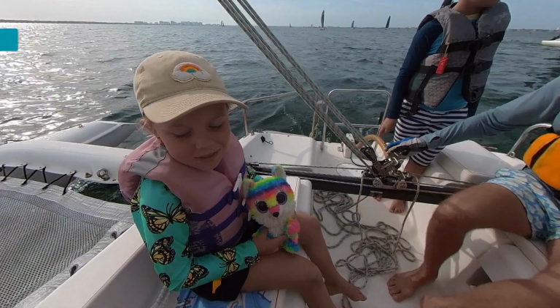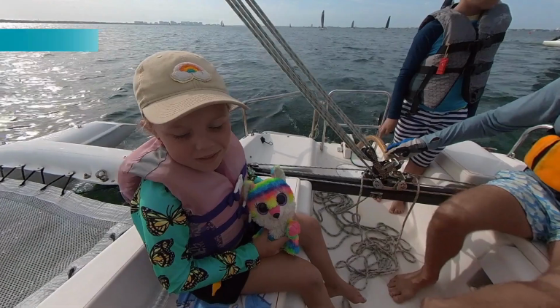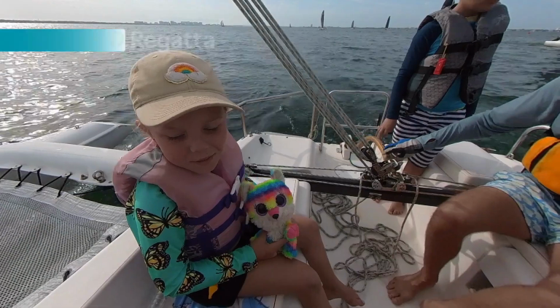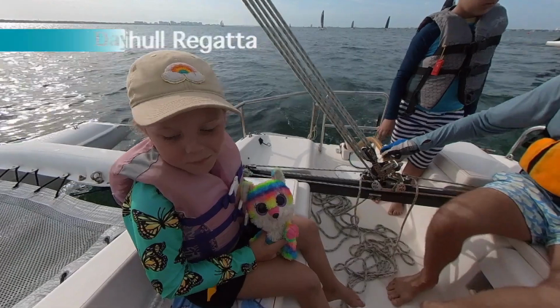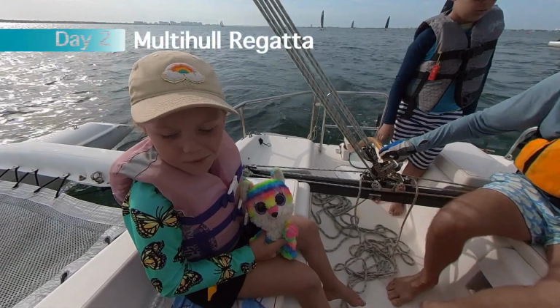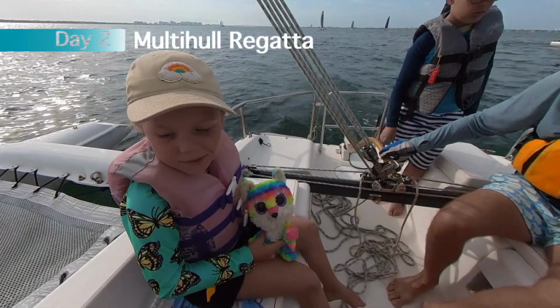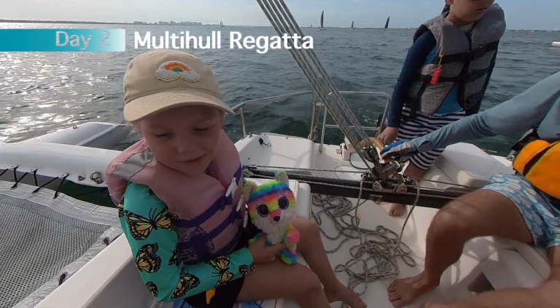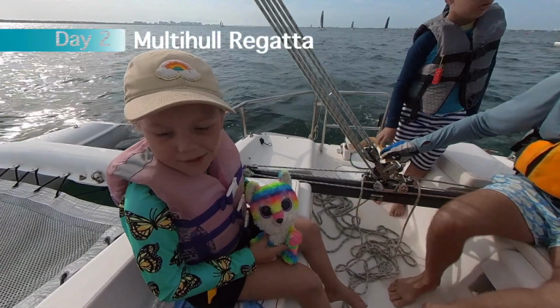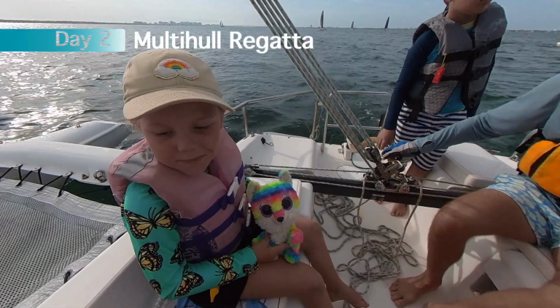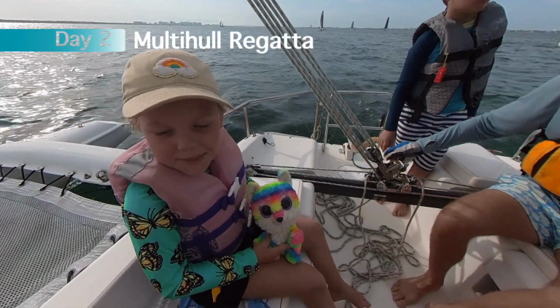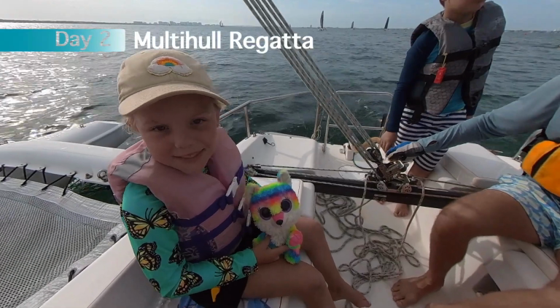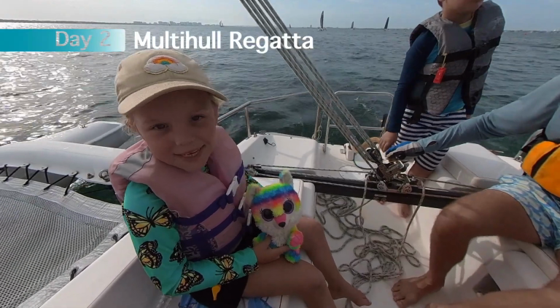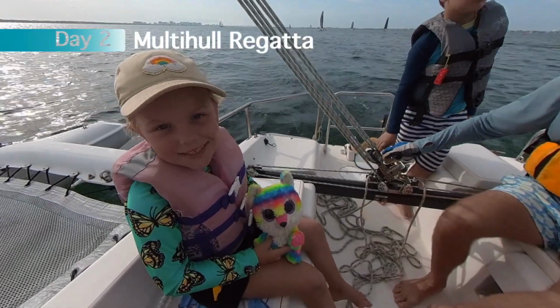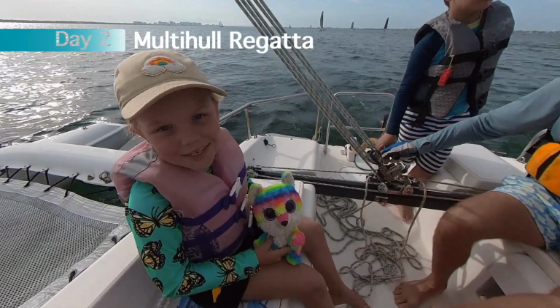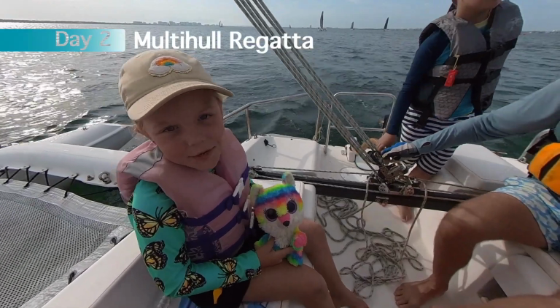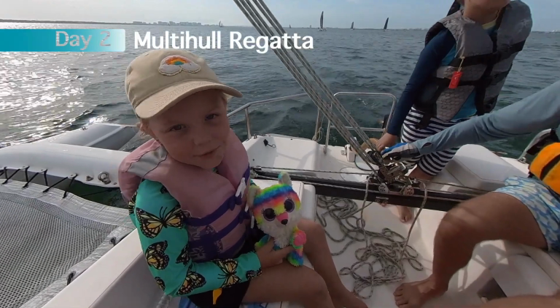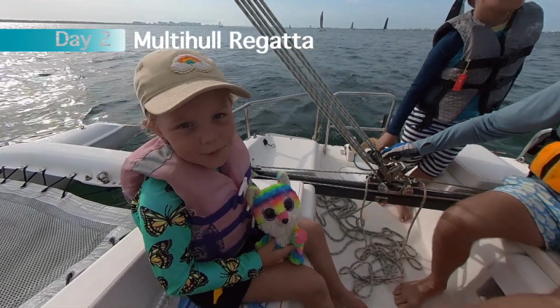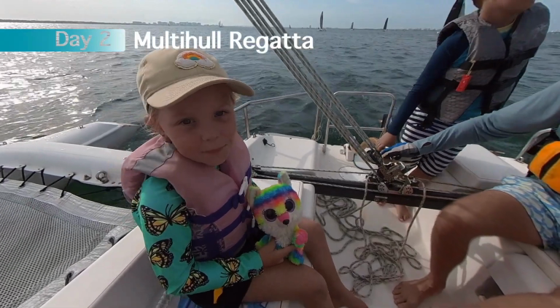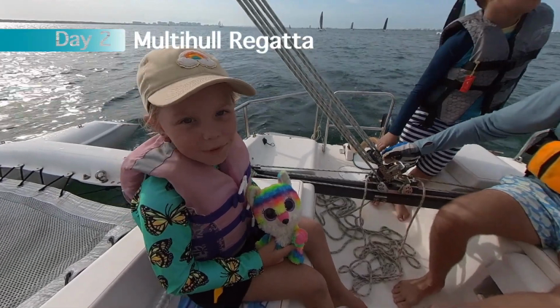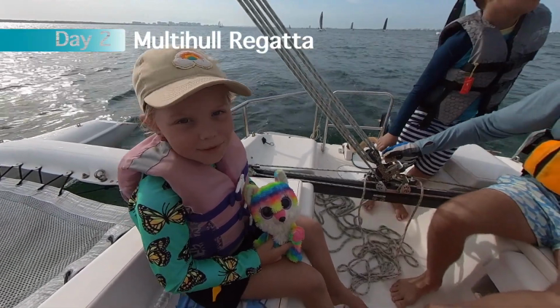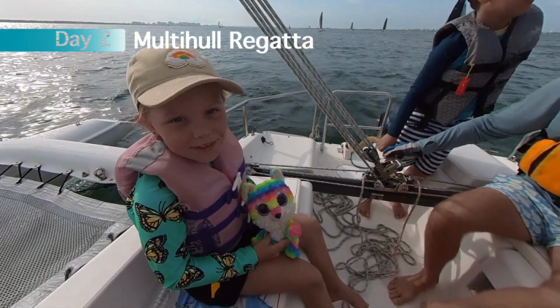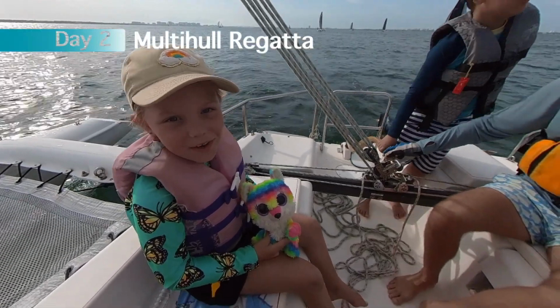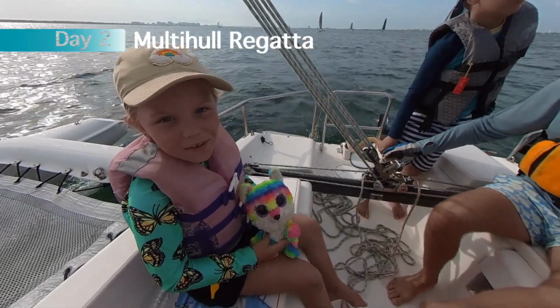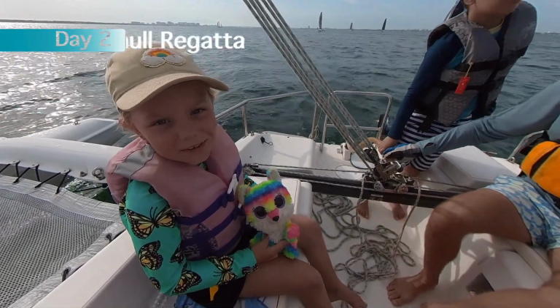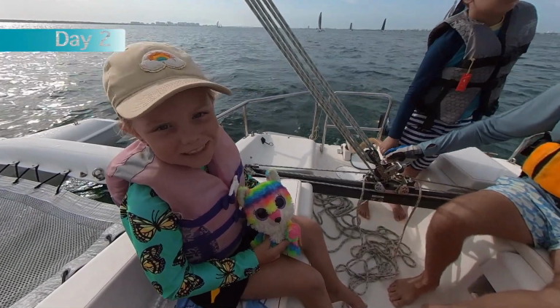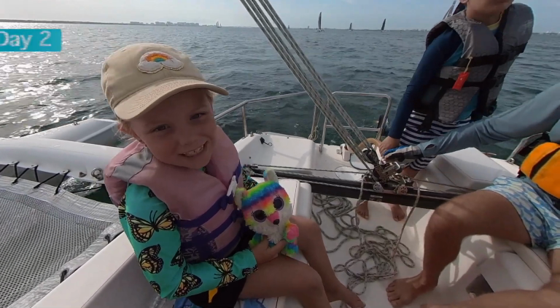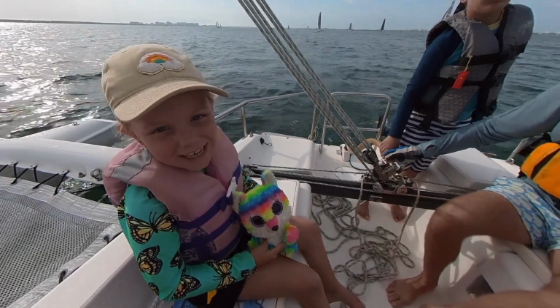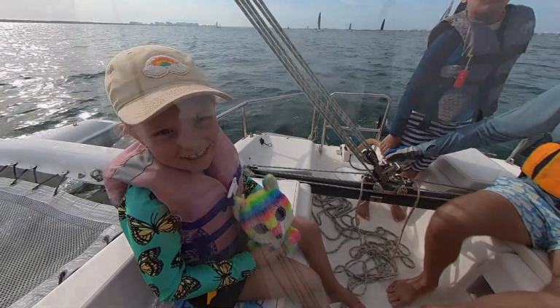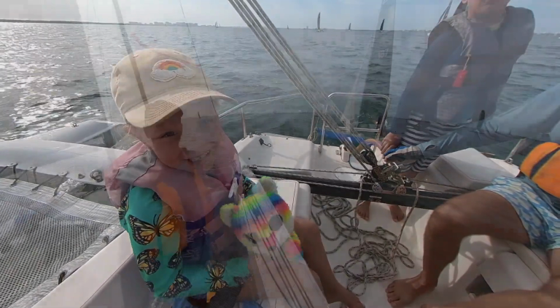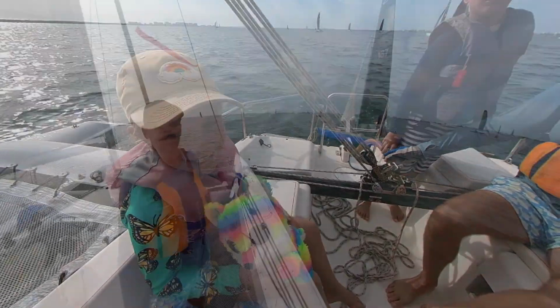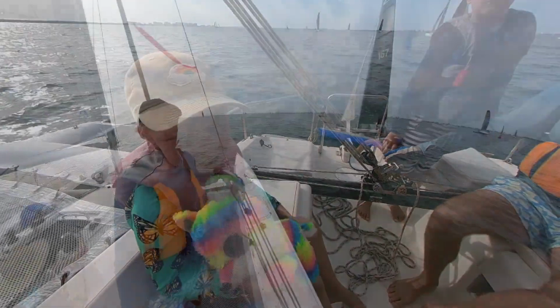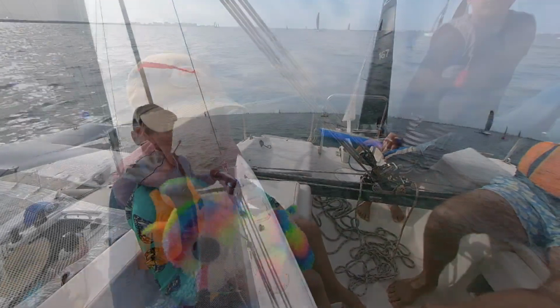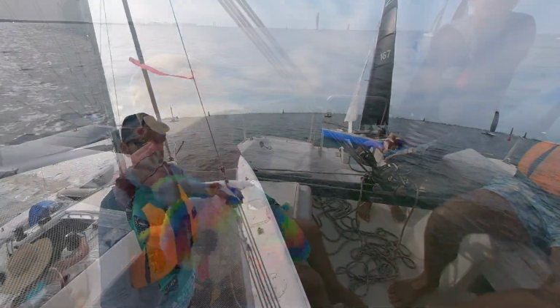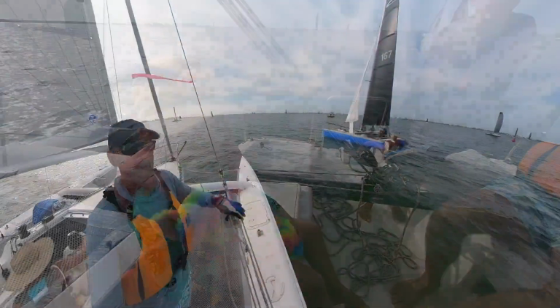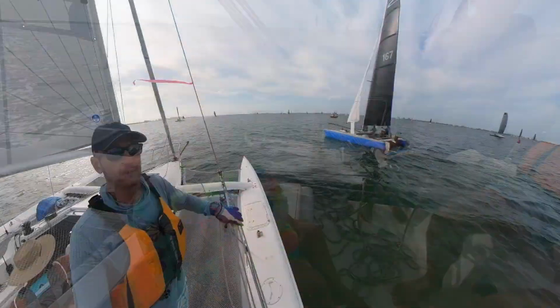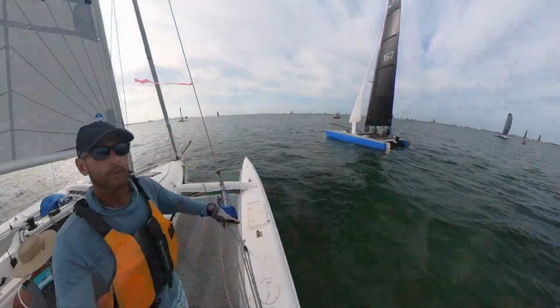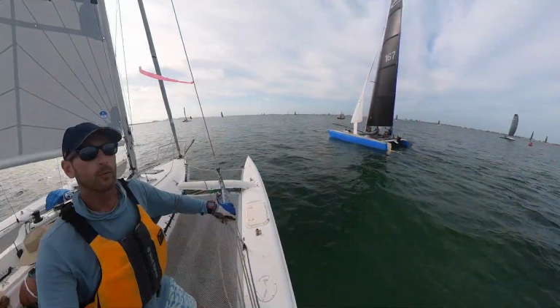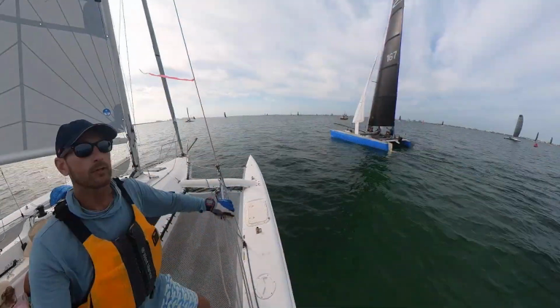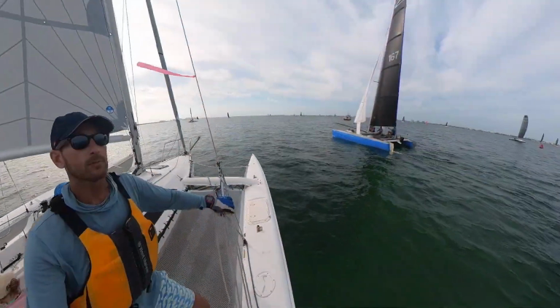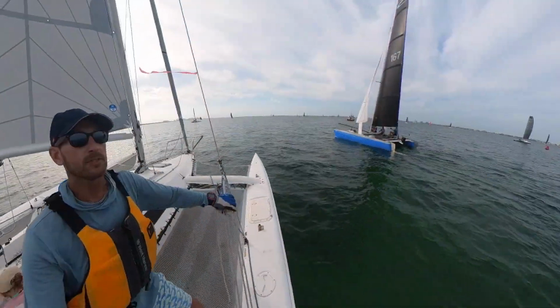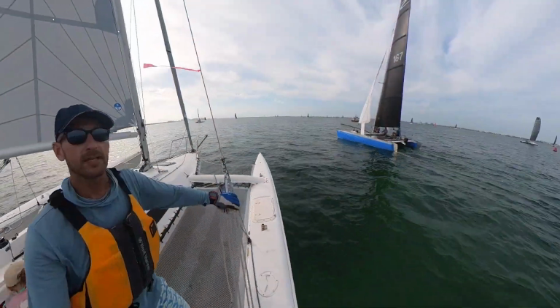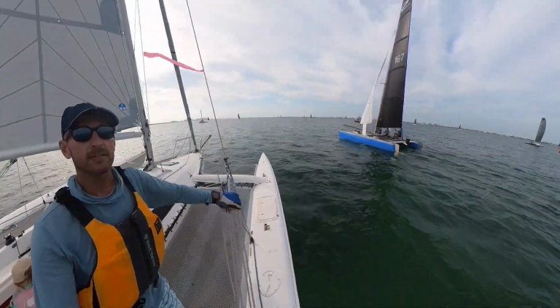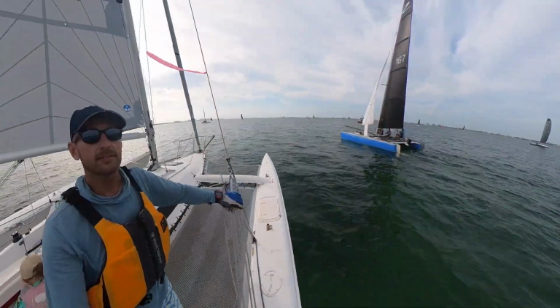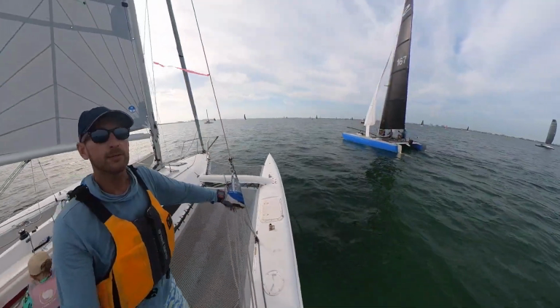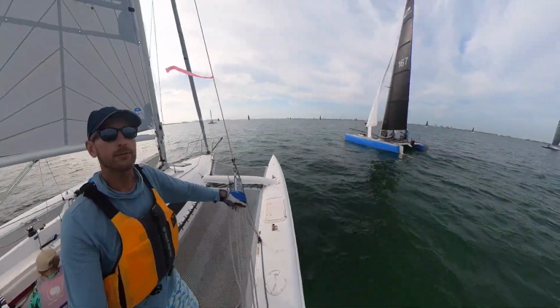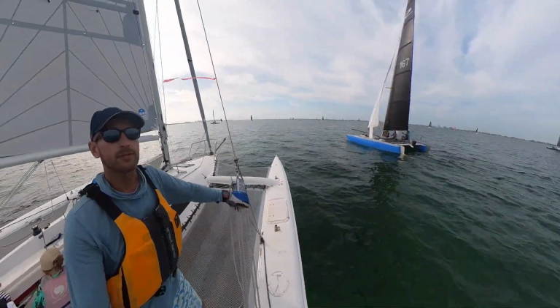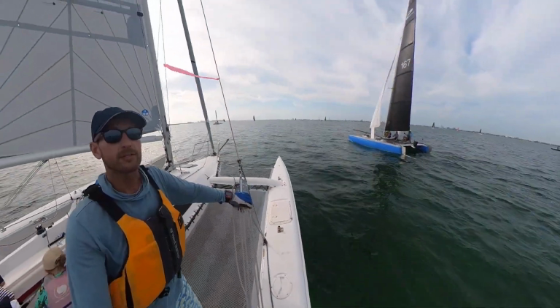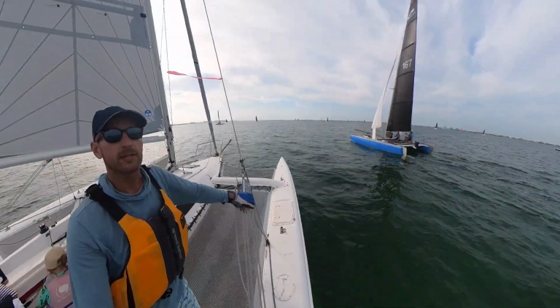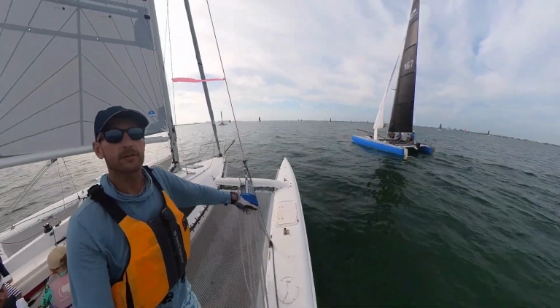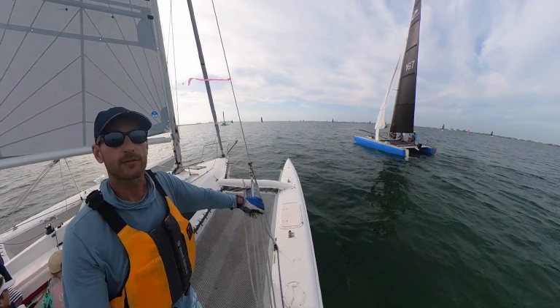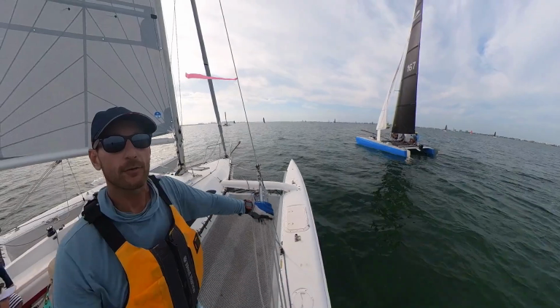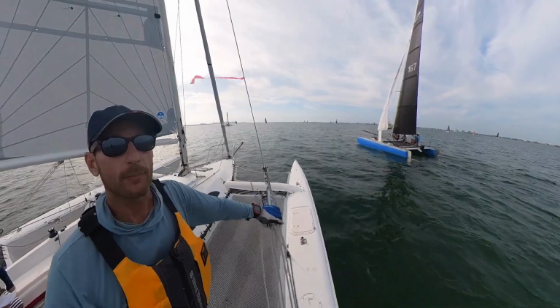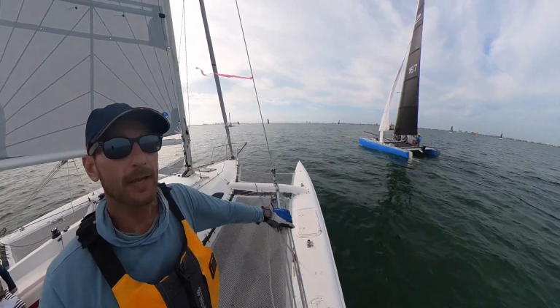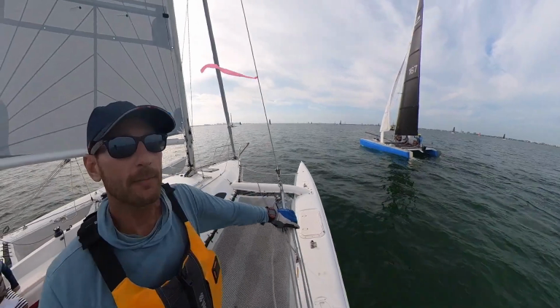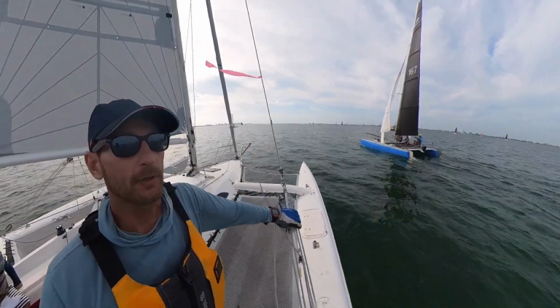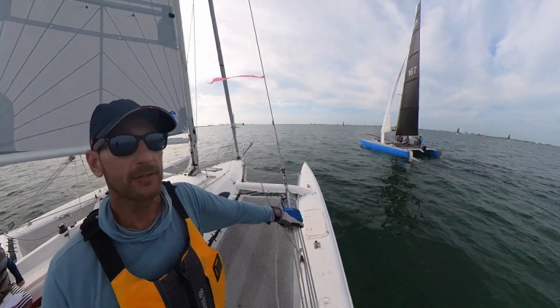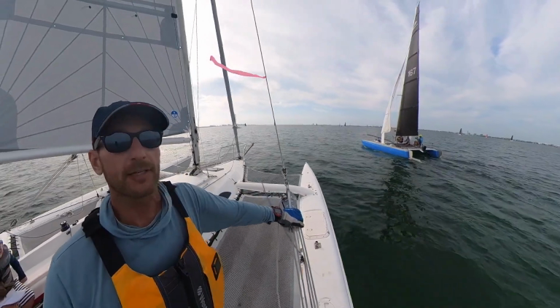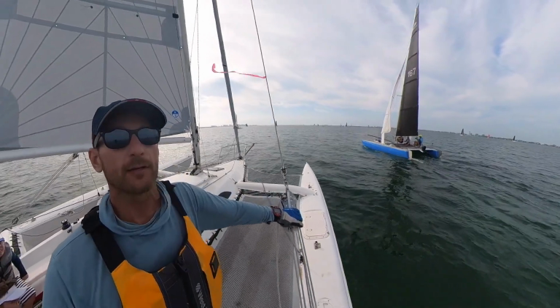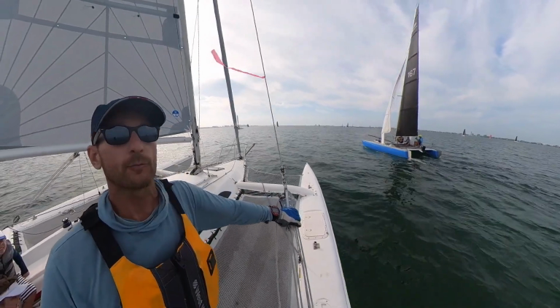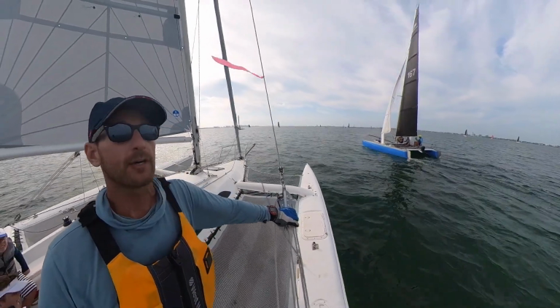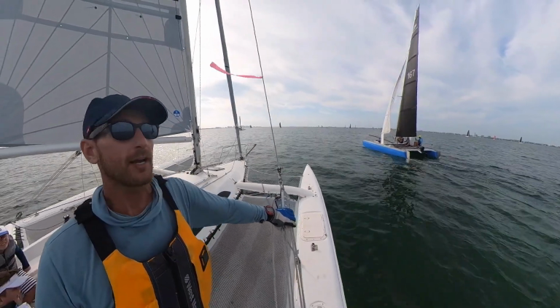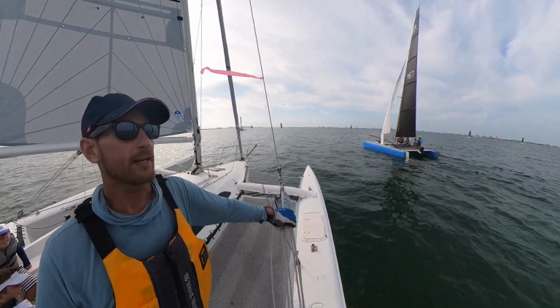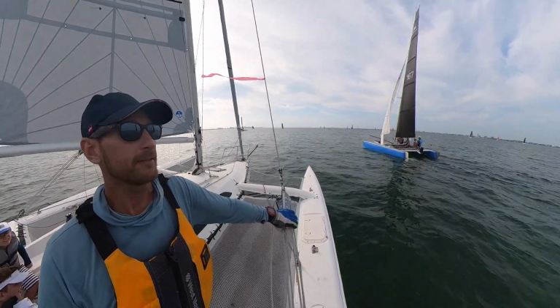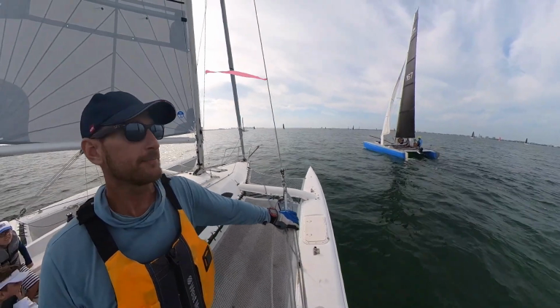Welcome to day two of the Sarasota Bay multi-hull regatta.